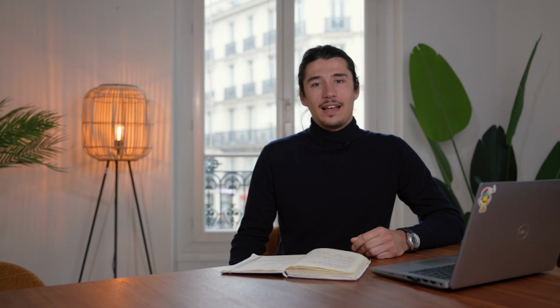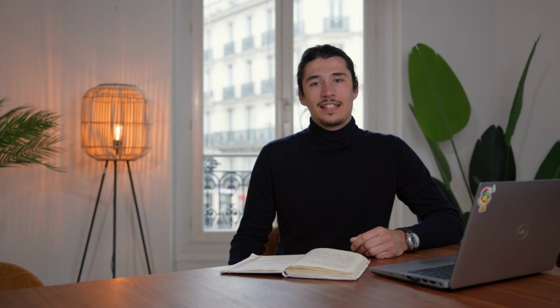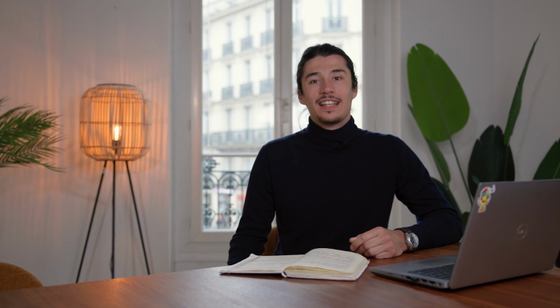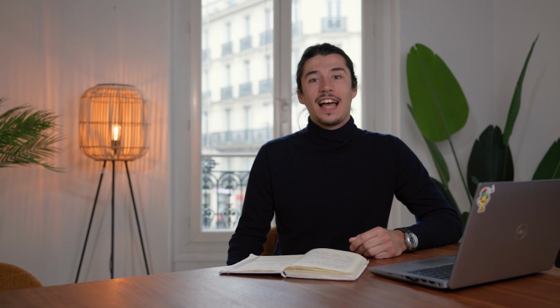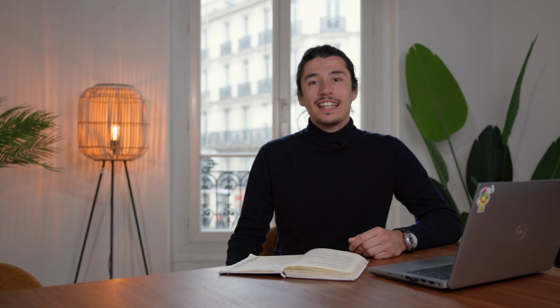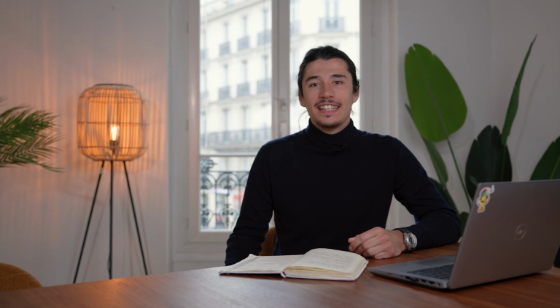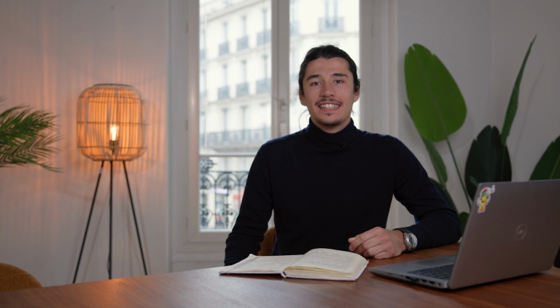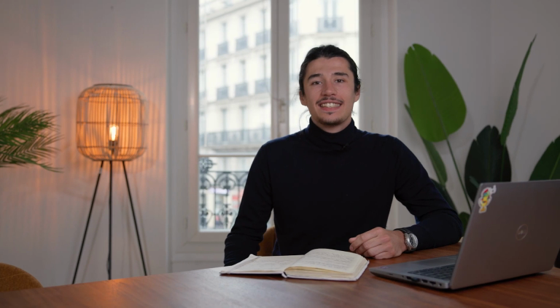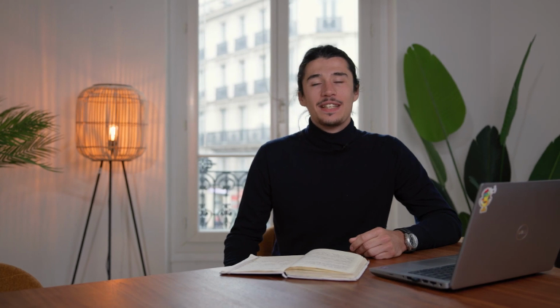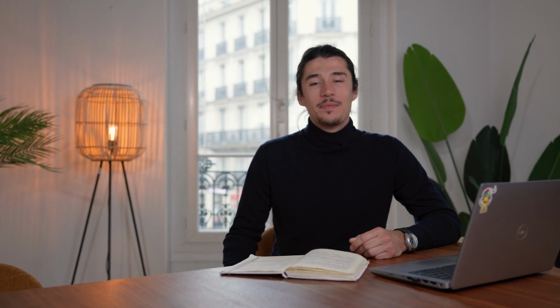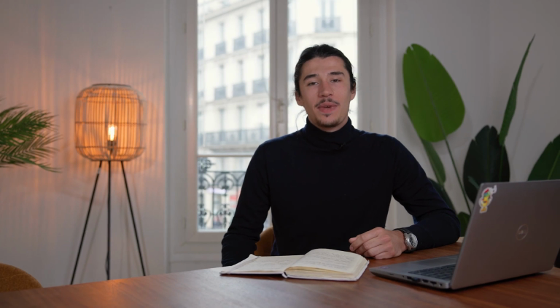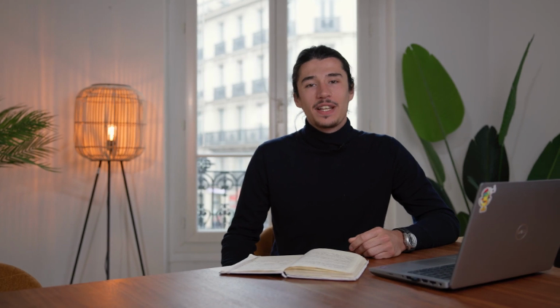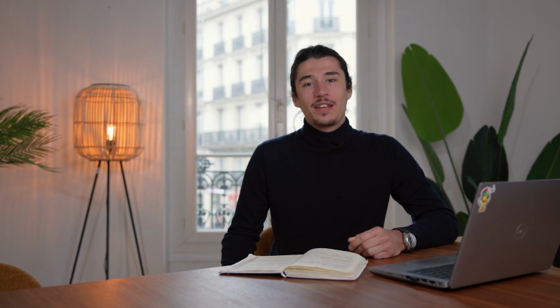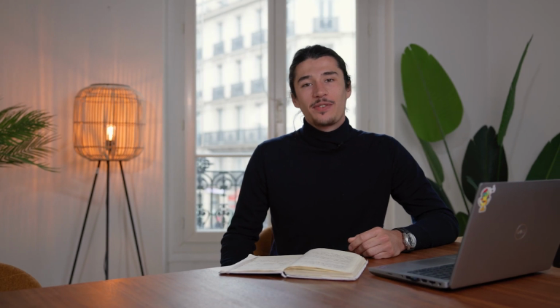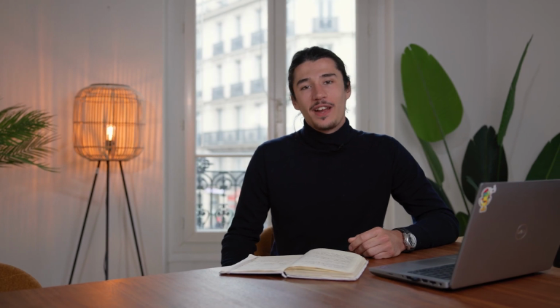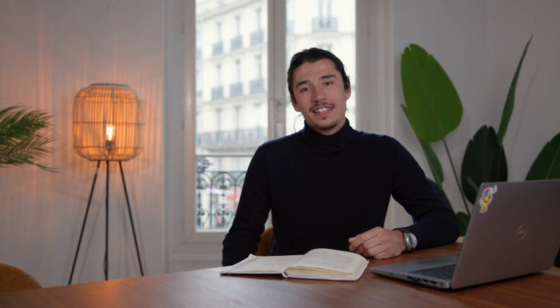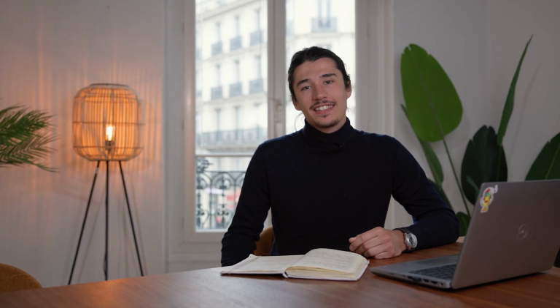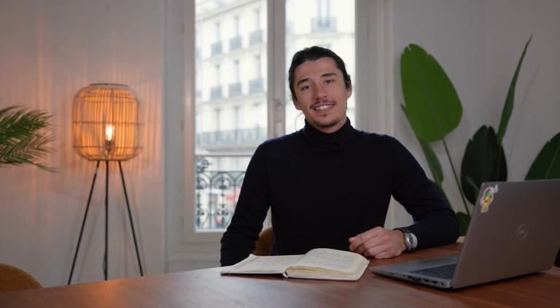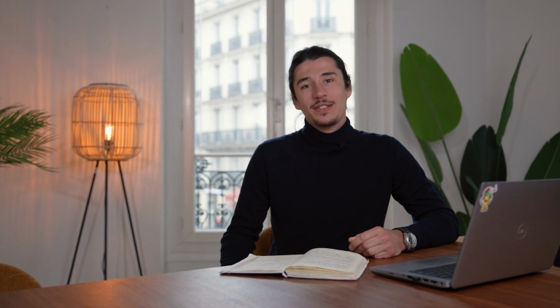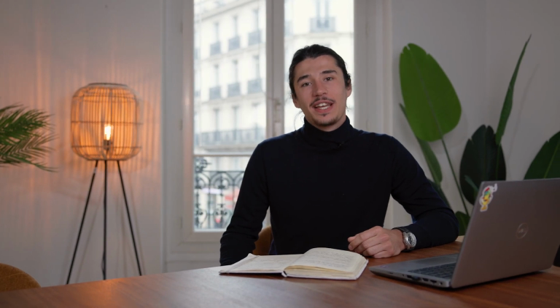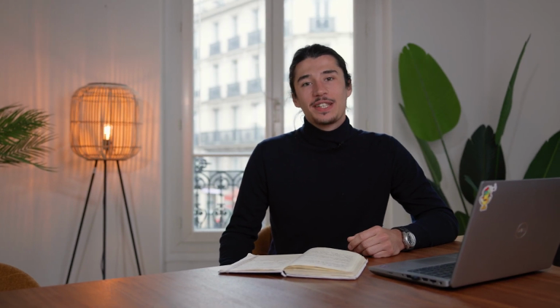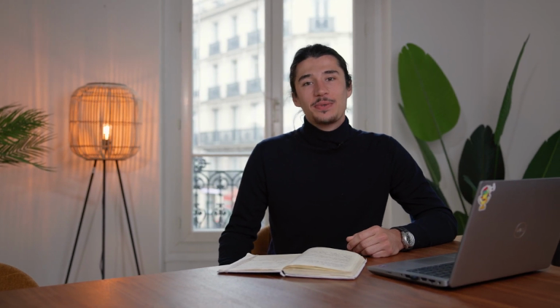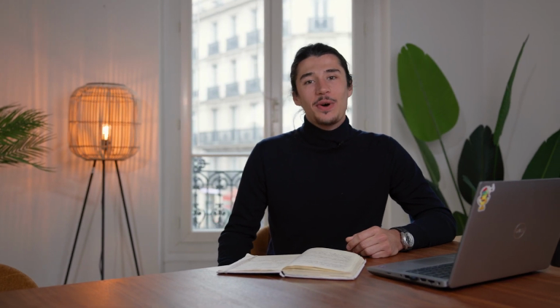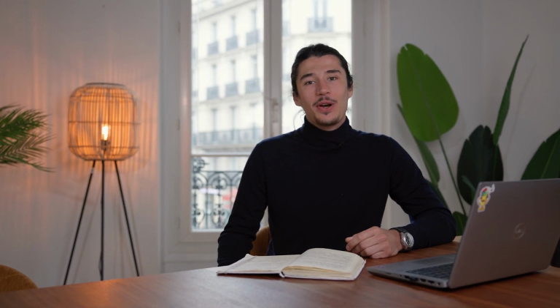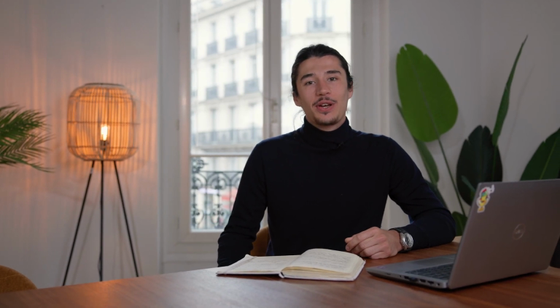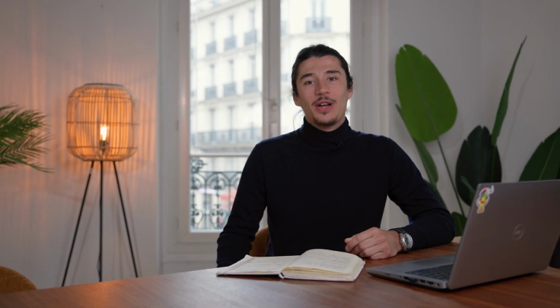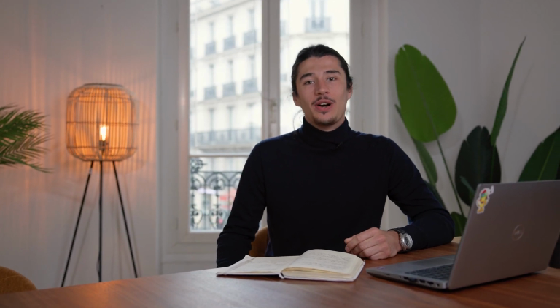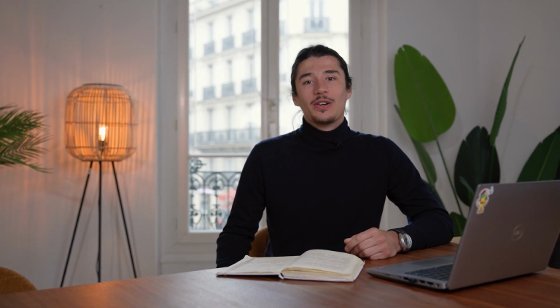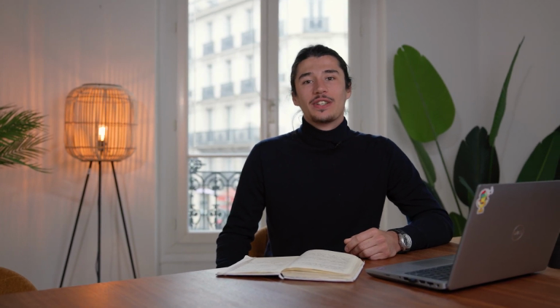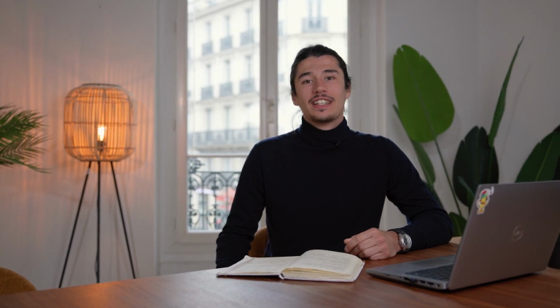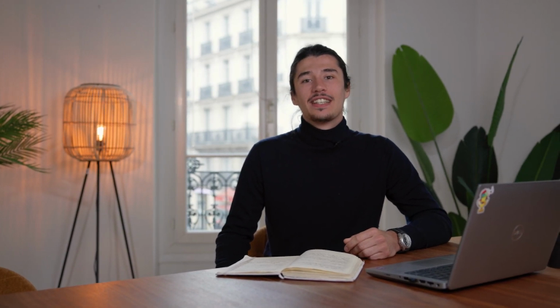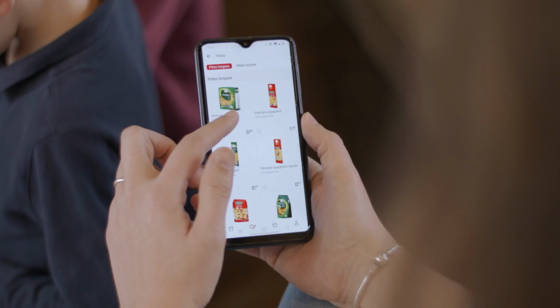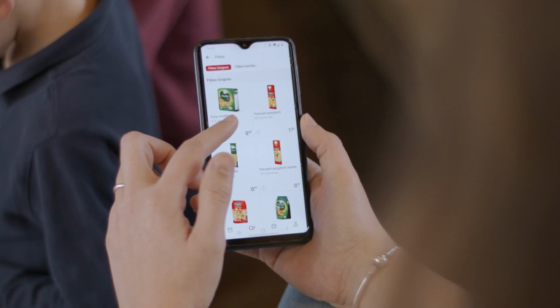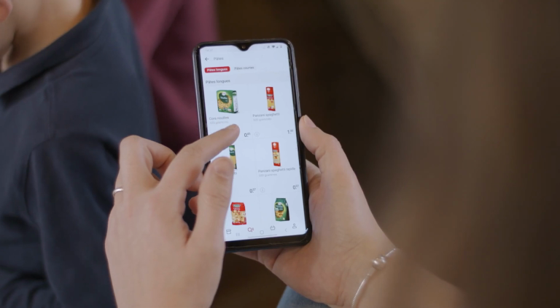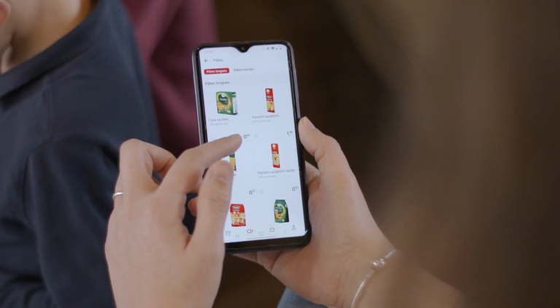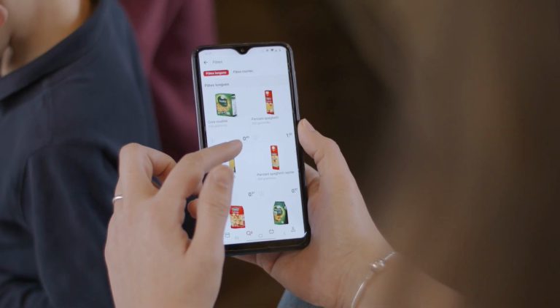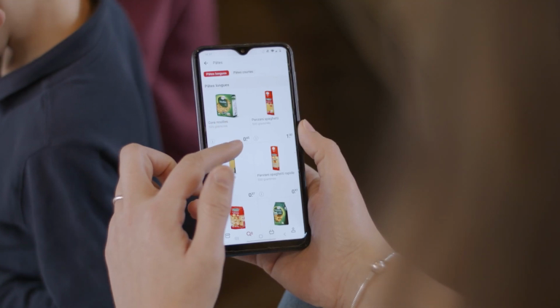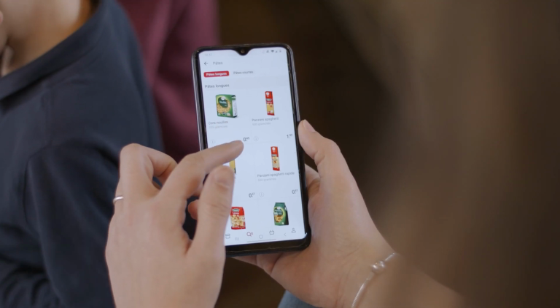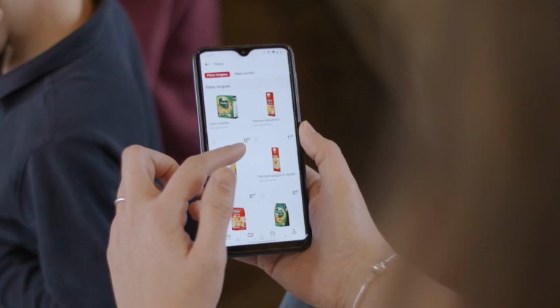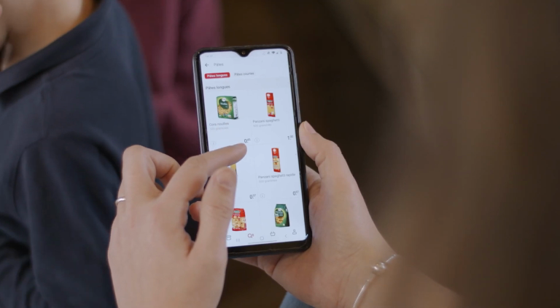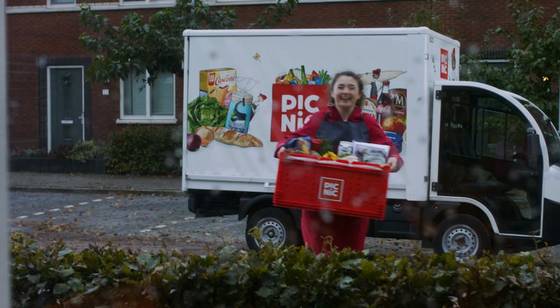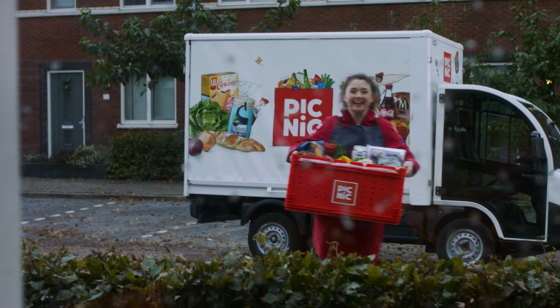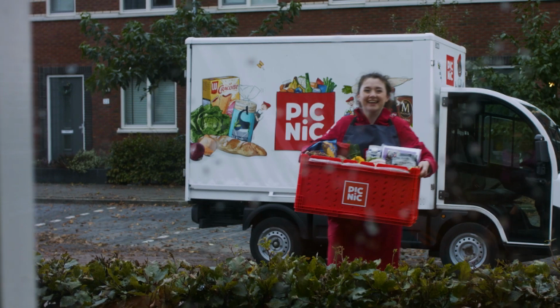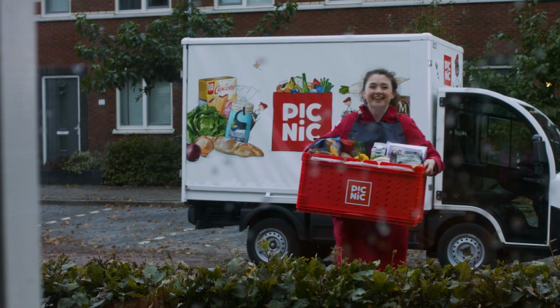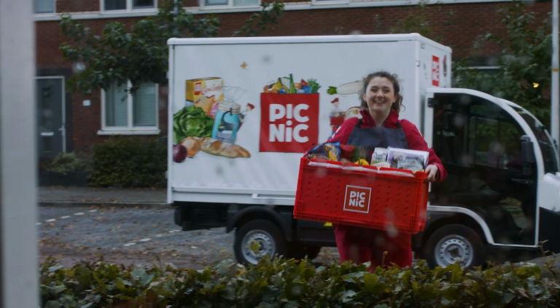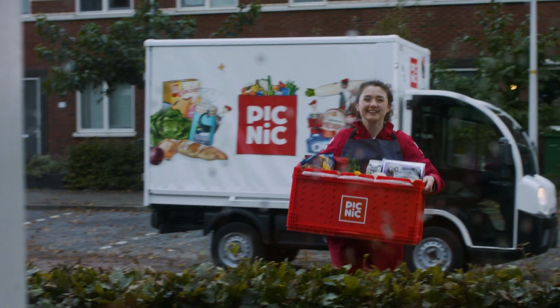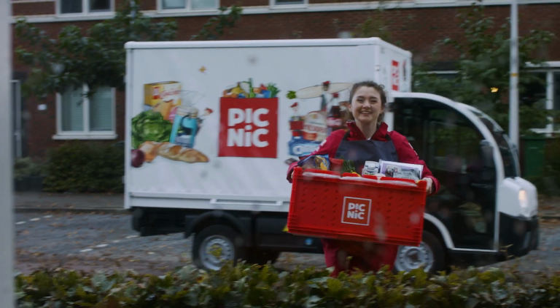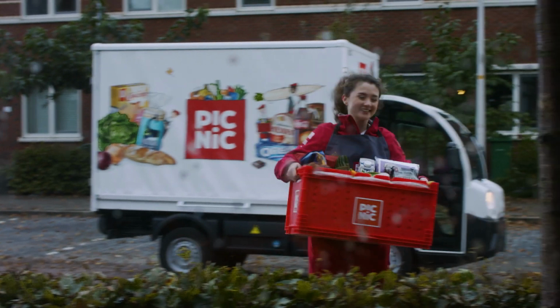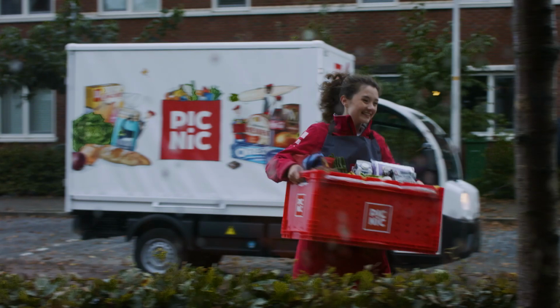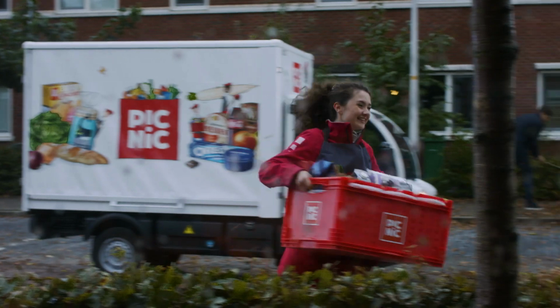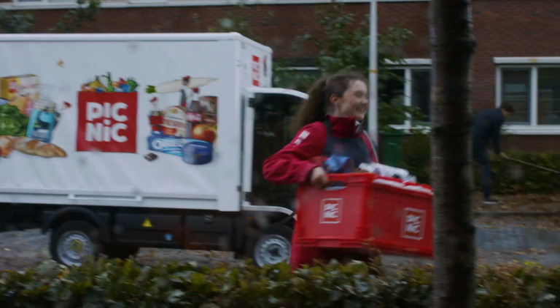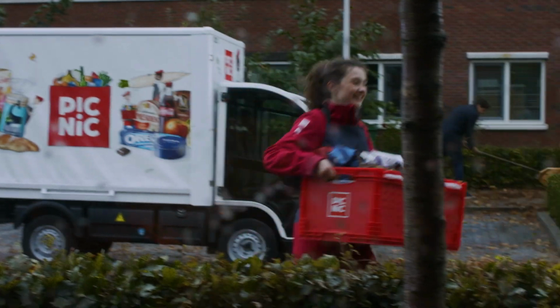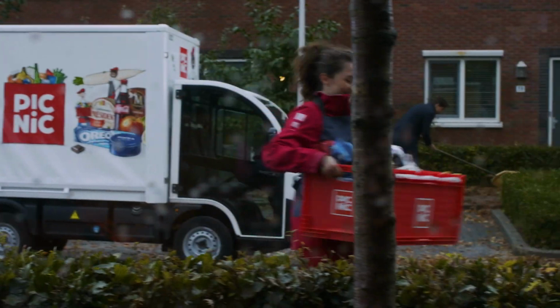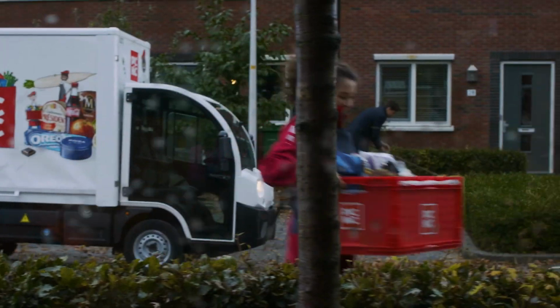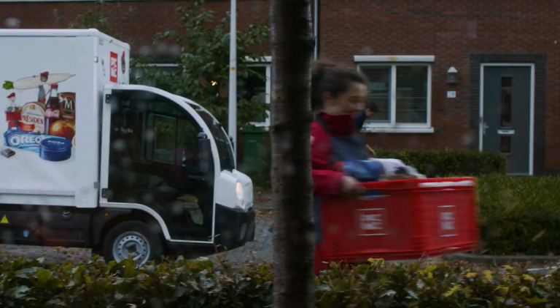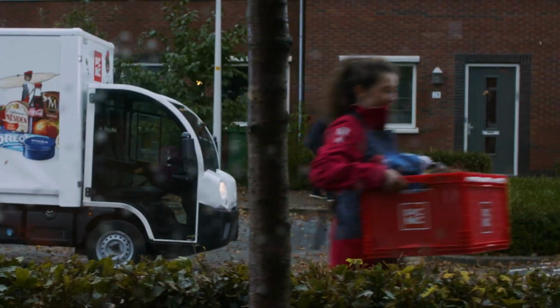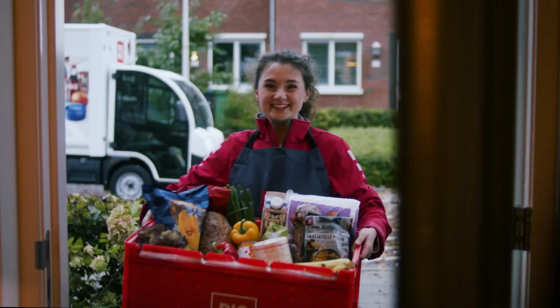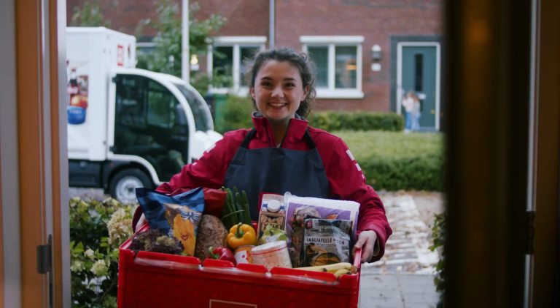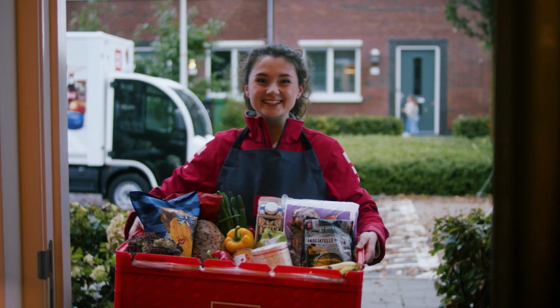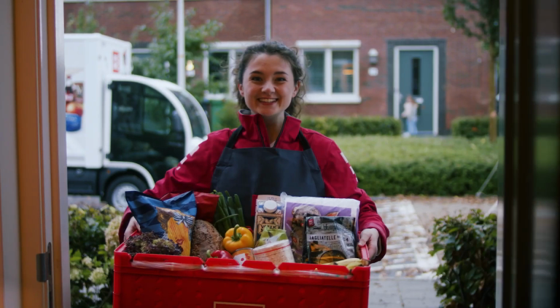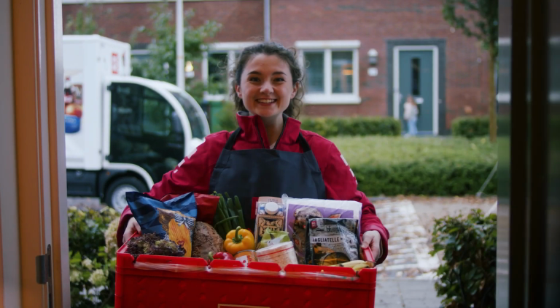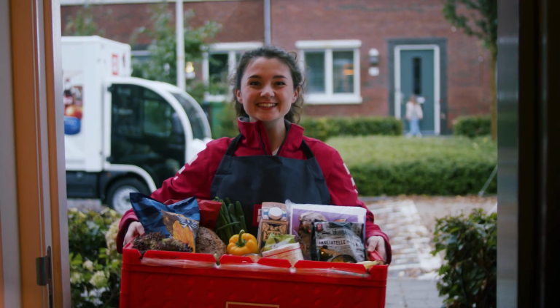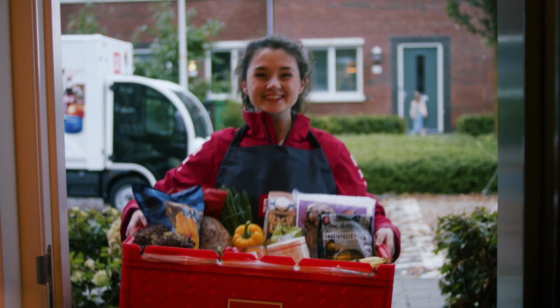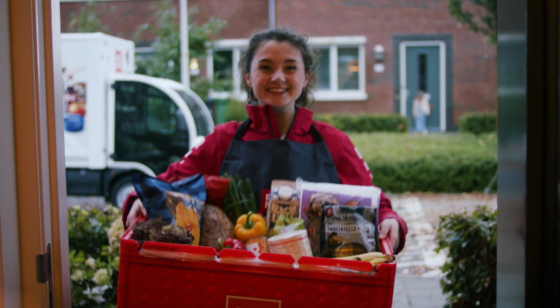As an analyst in Picnic France, you get to work along the entire customer journey and contribute to a very fast expansion.